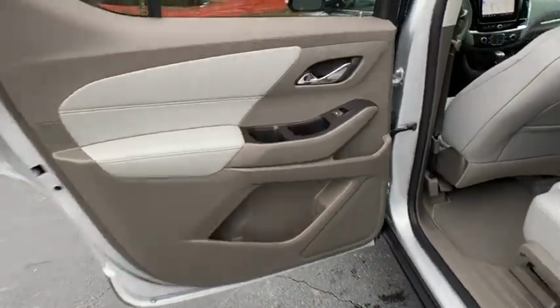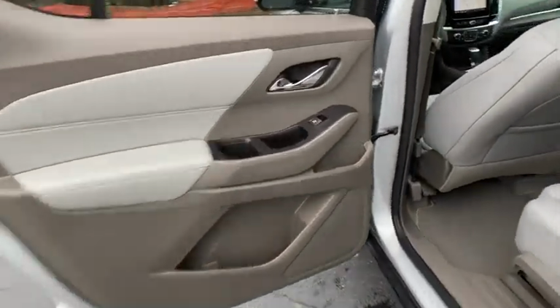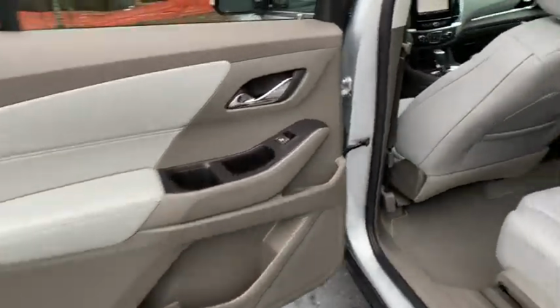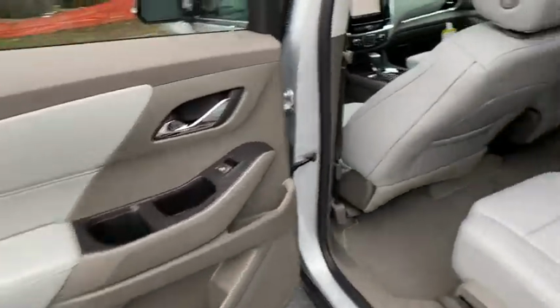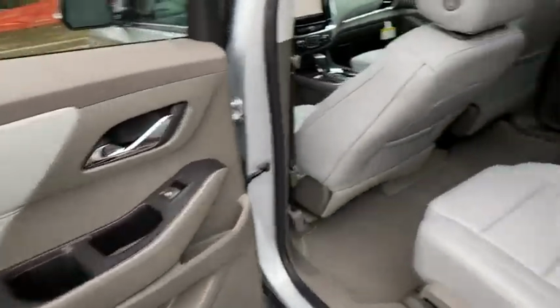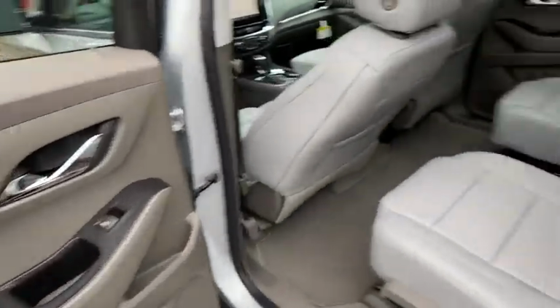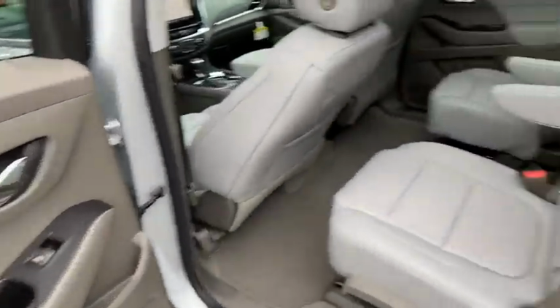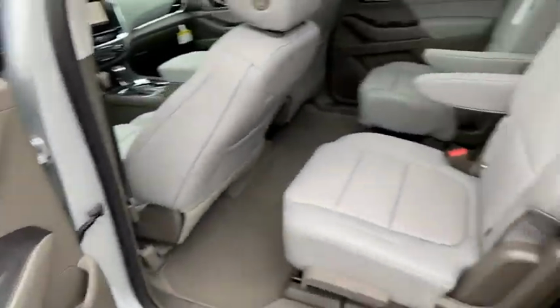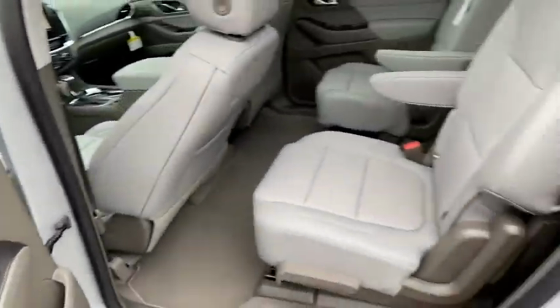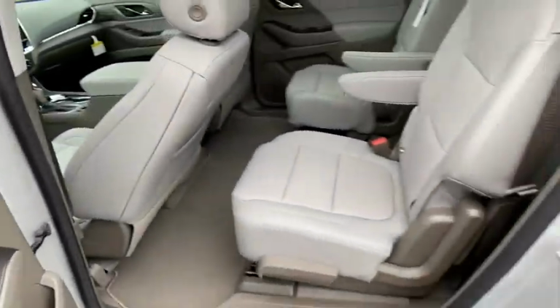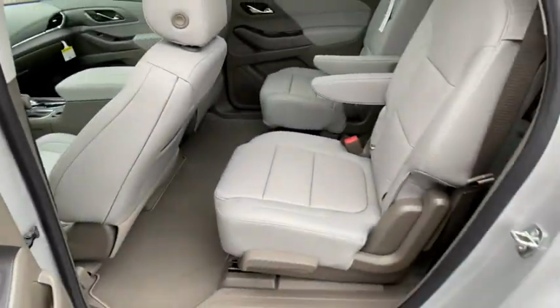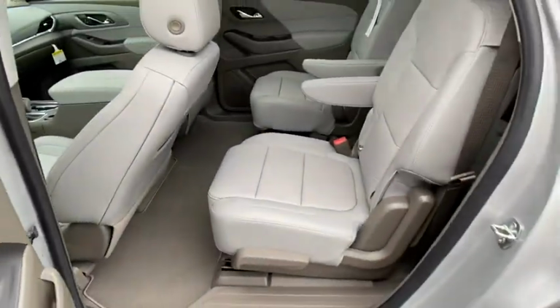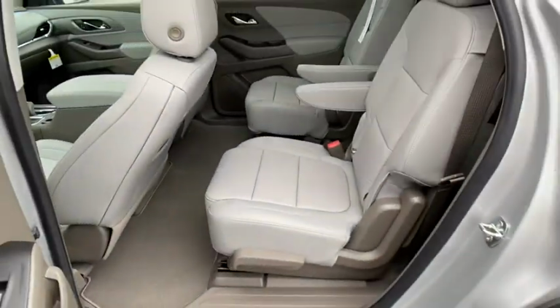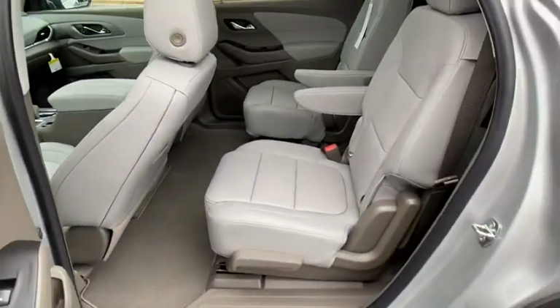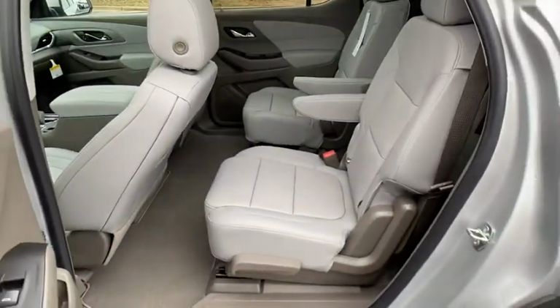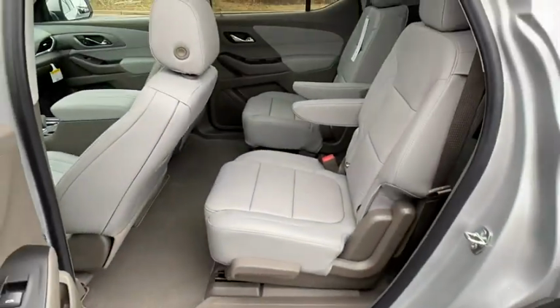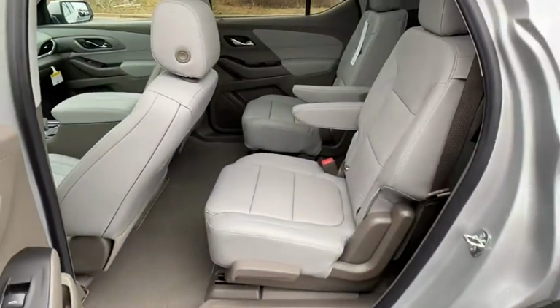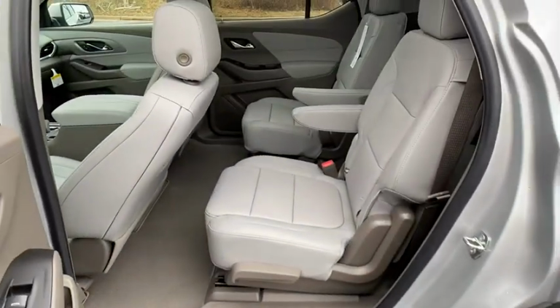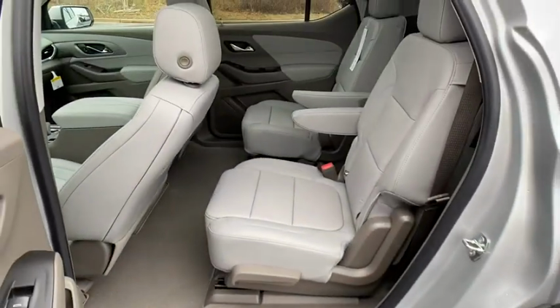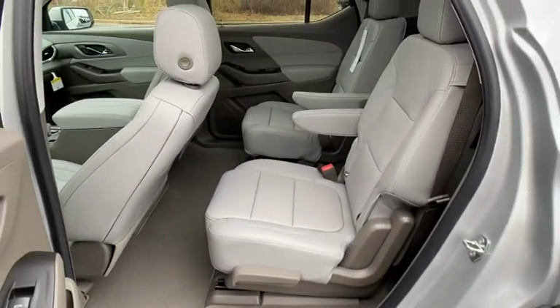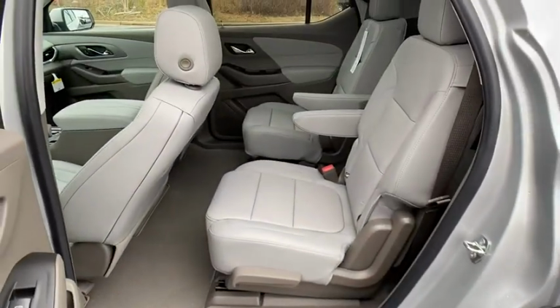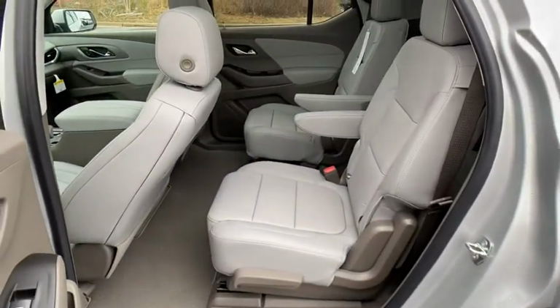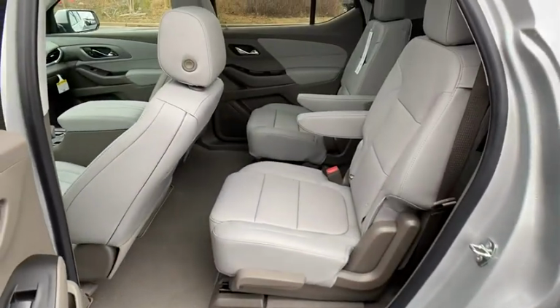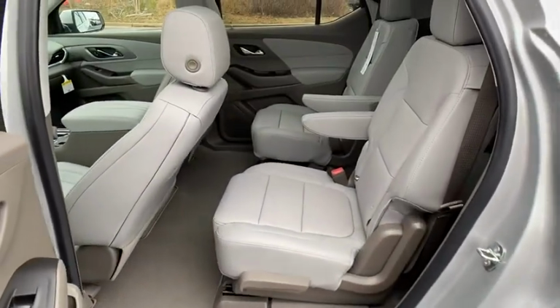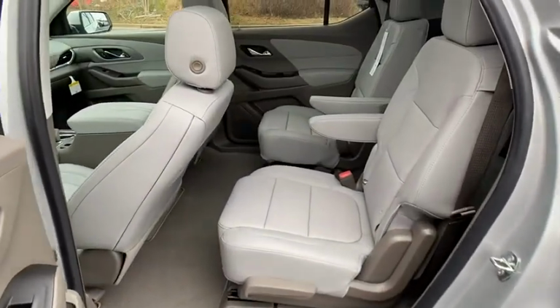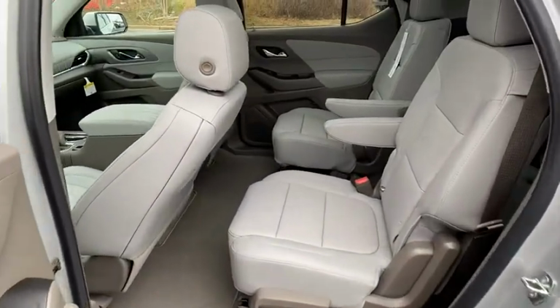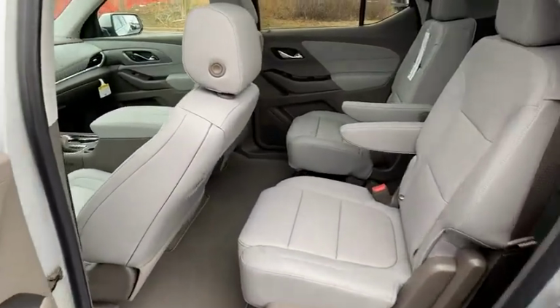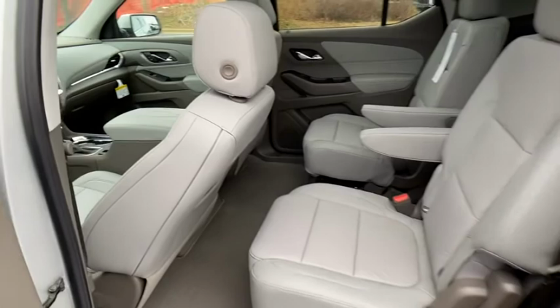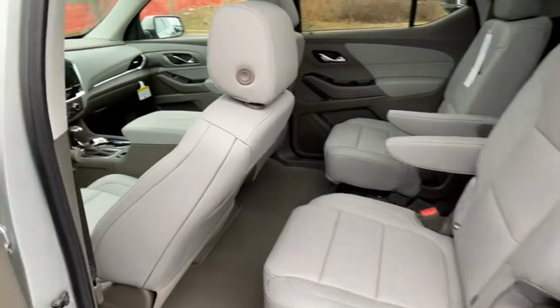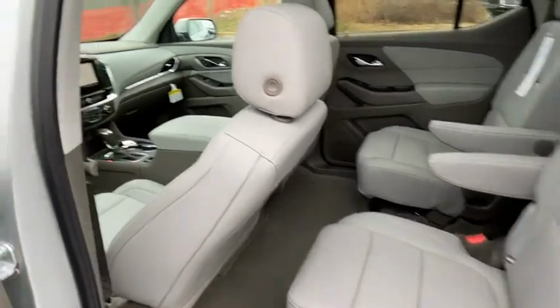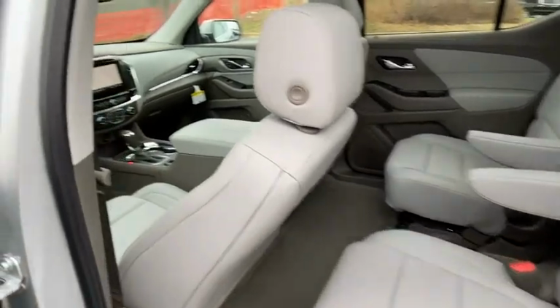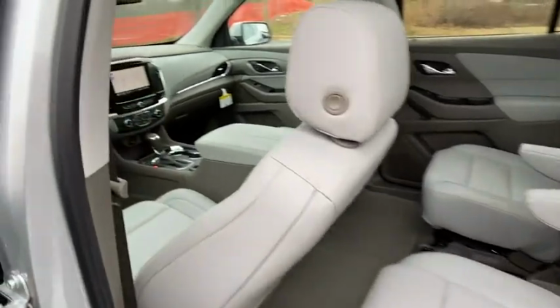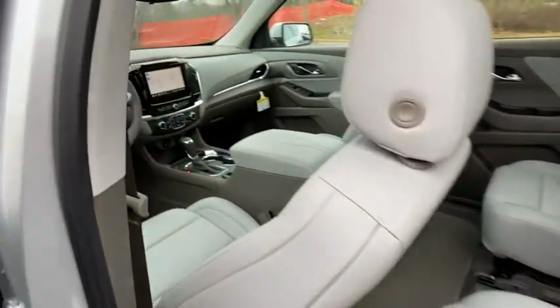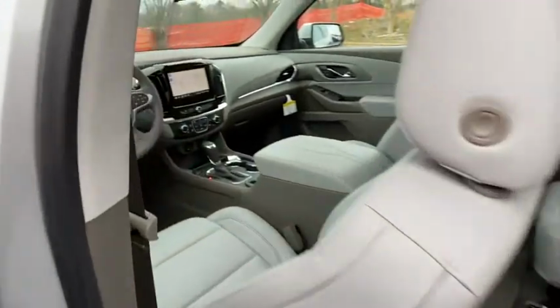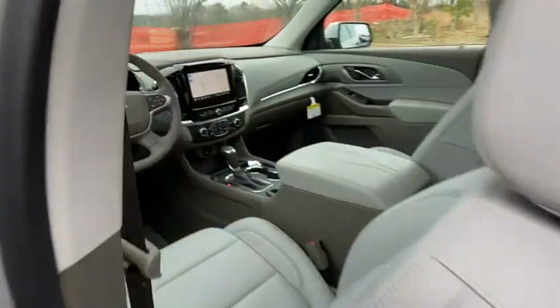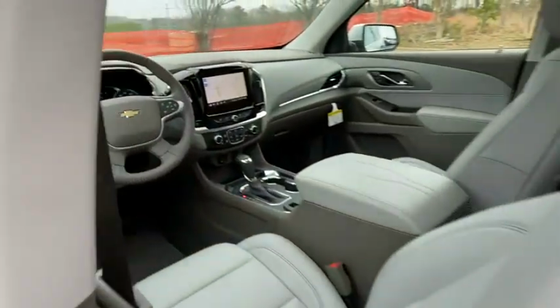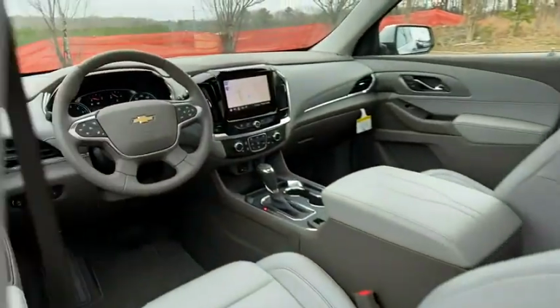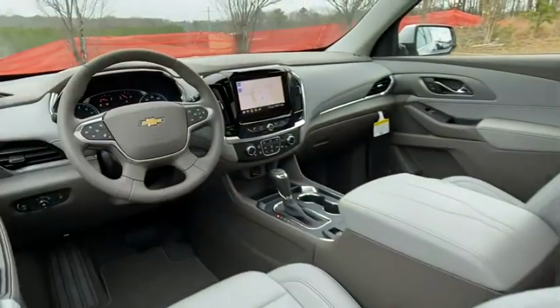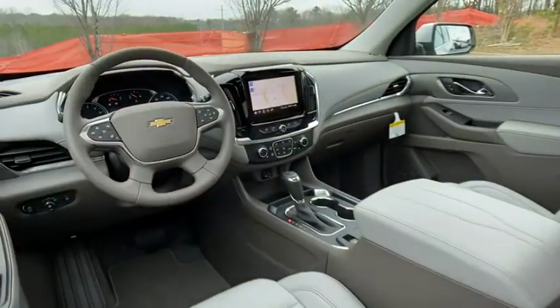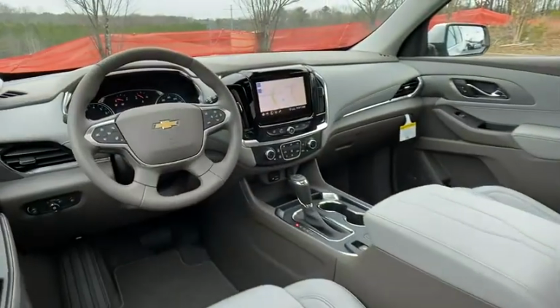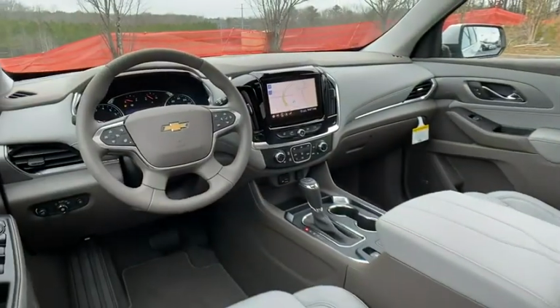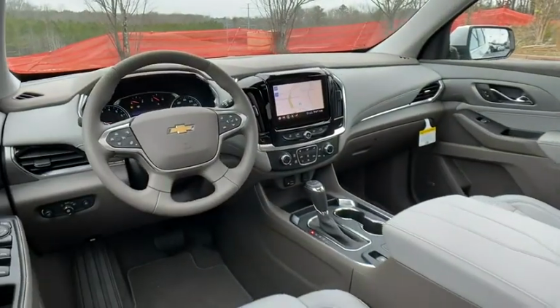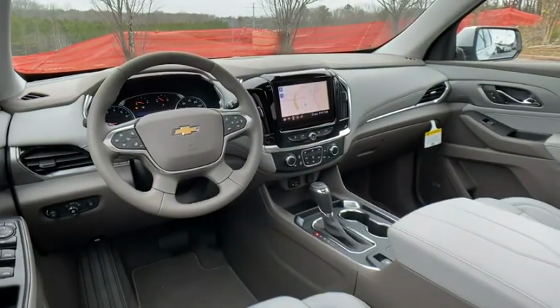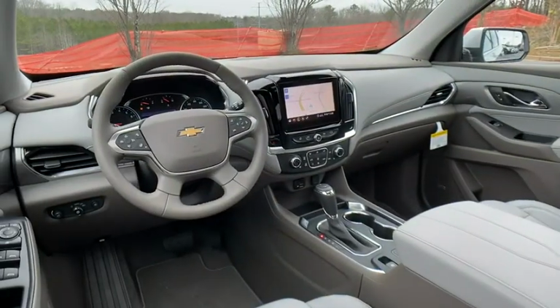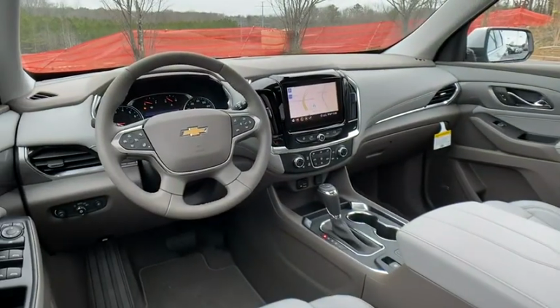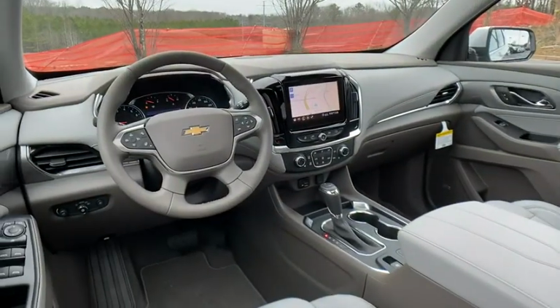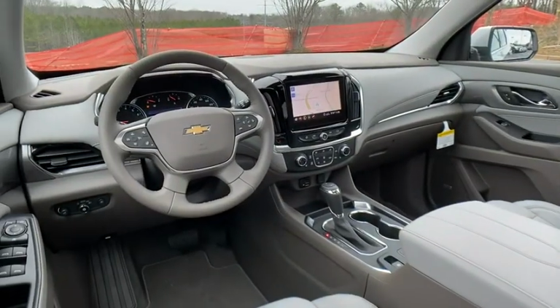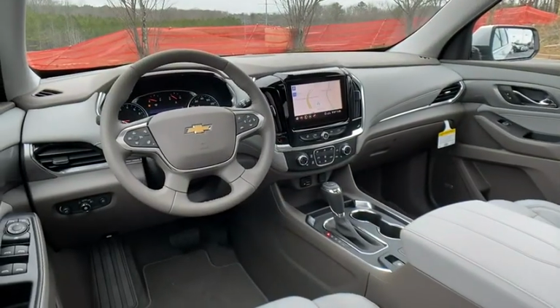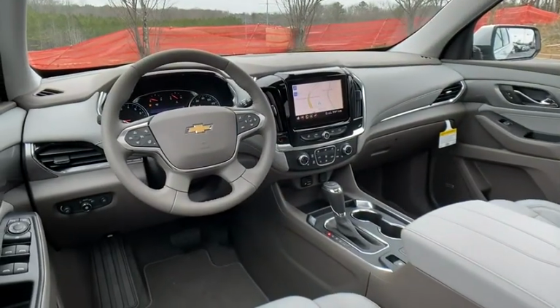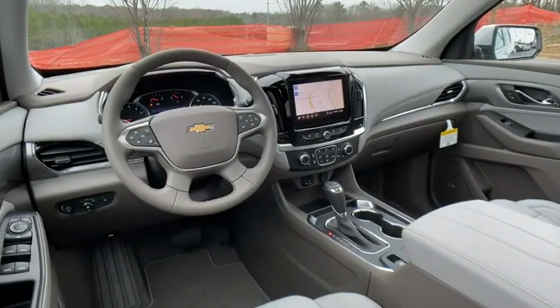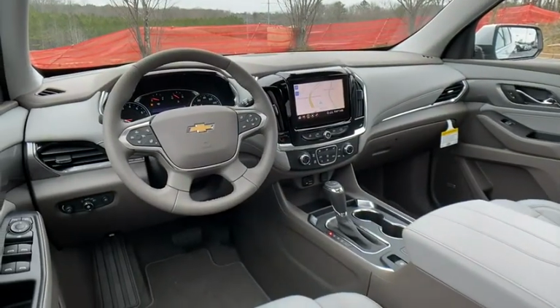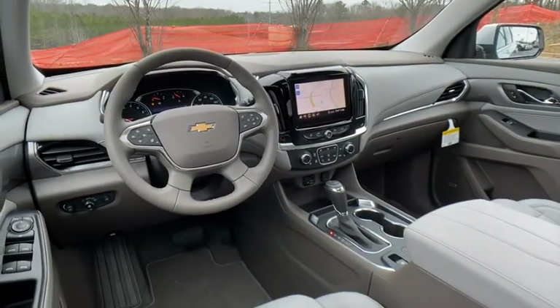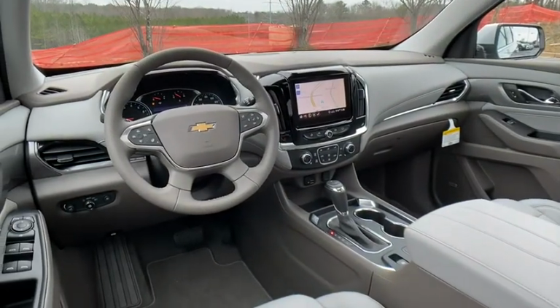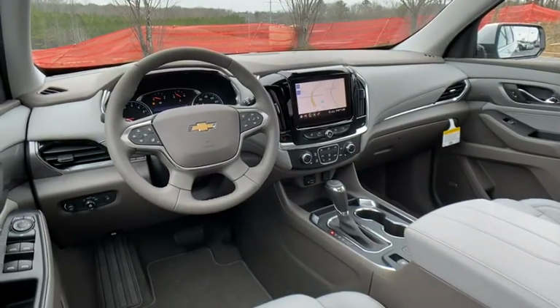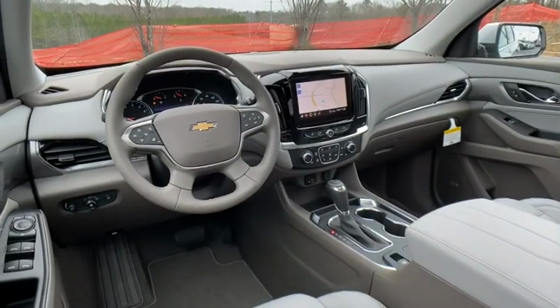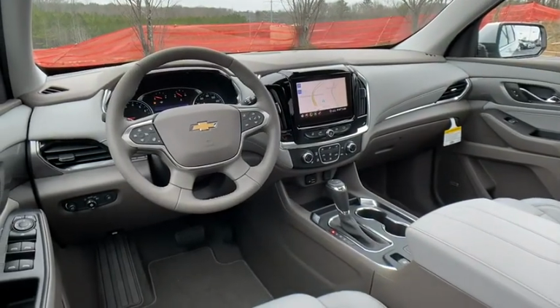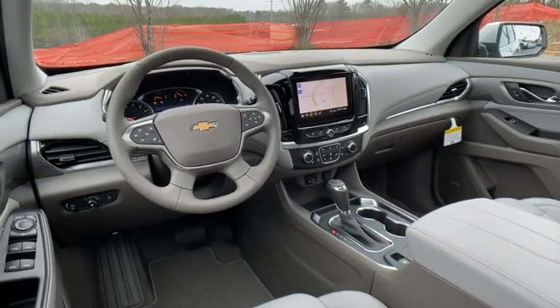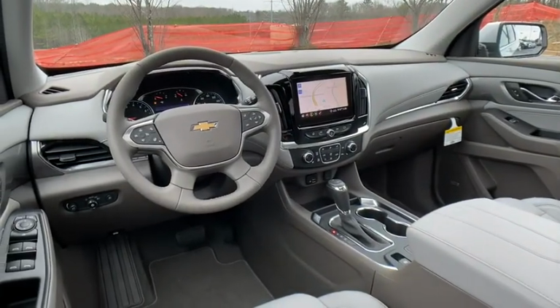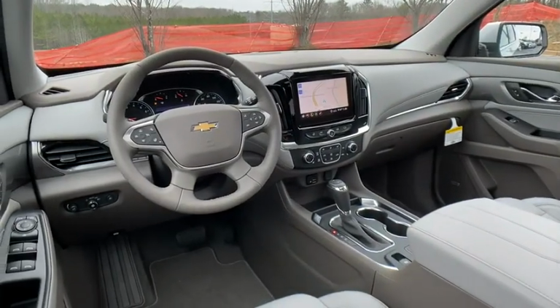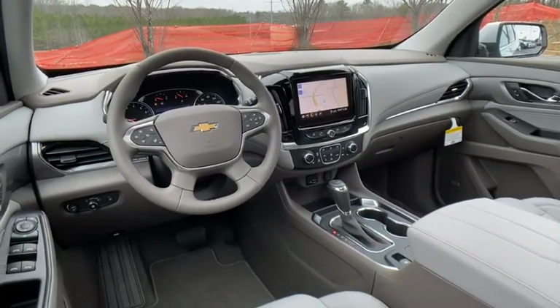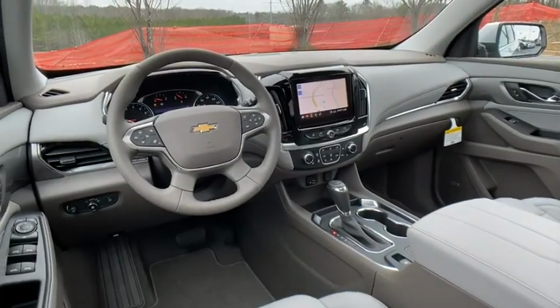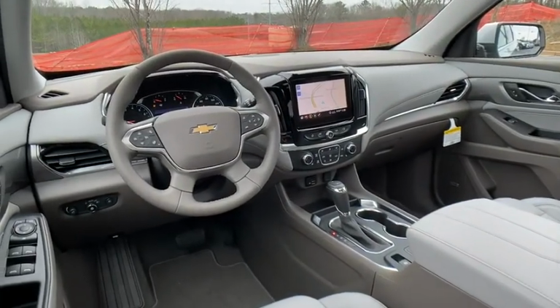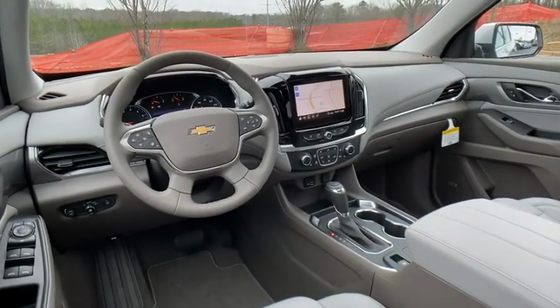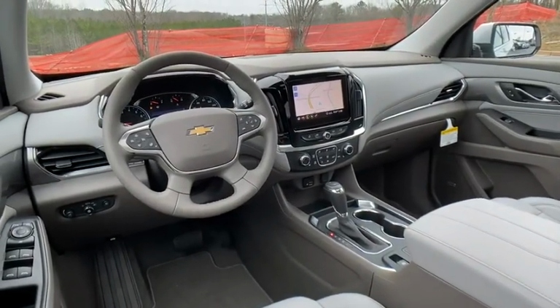Adjustable steering wheel, aluminum wheels, cruise control, floor mats, four-wheel disc brakes, climate control, universal garage door opener.